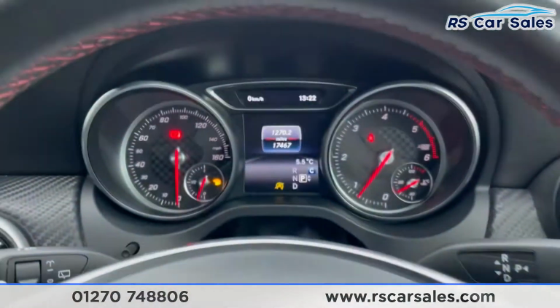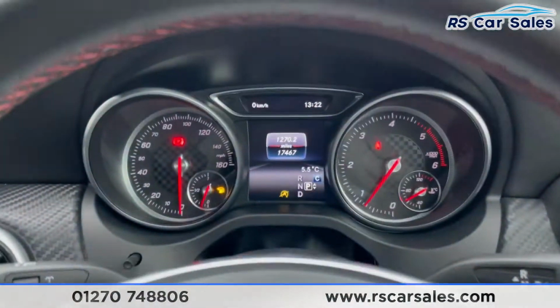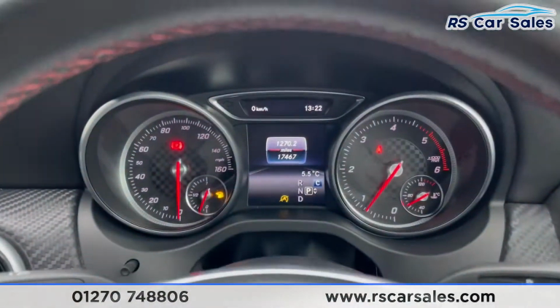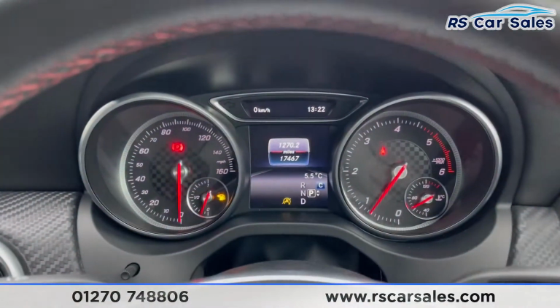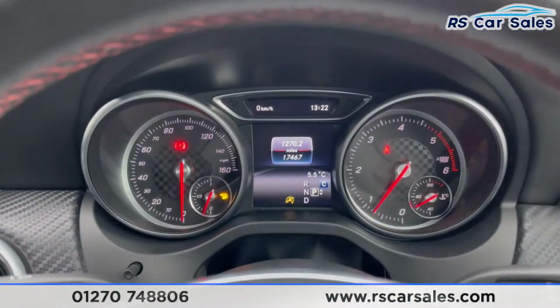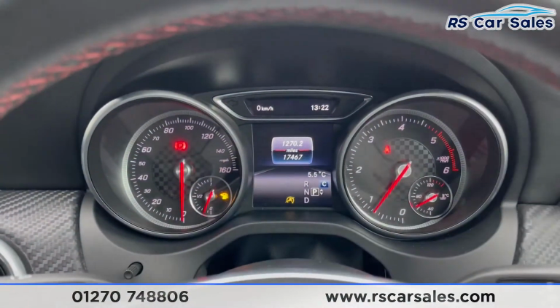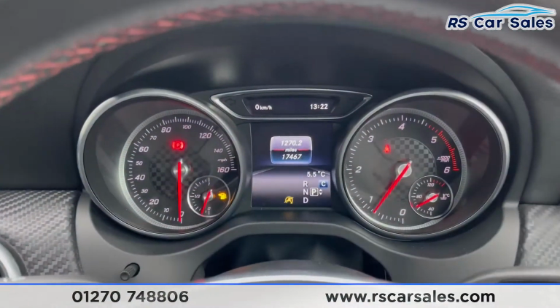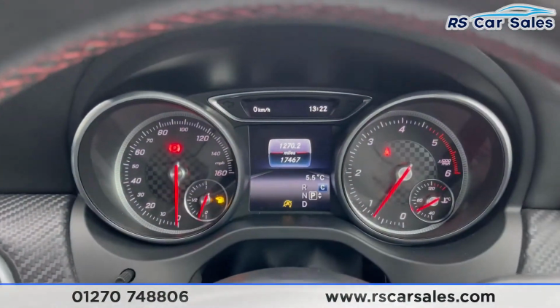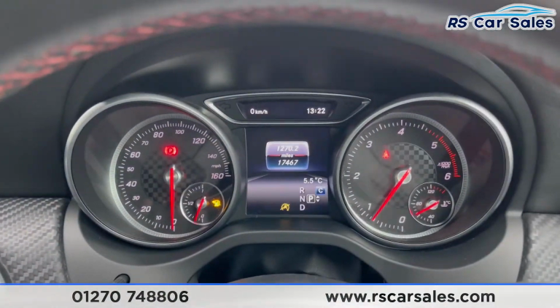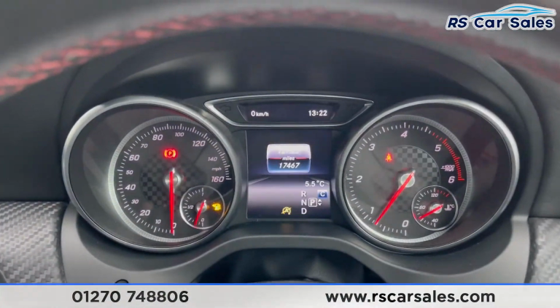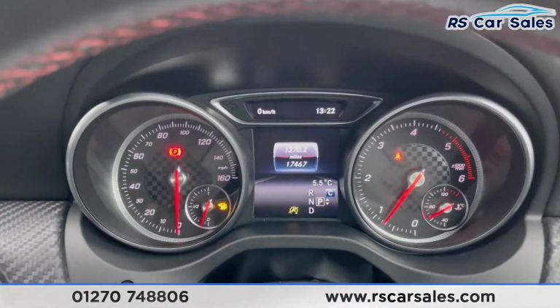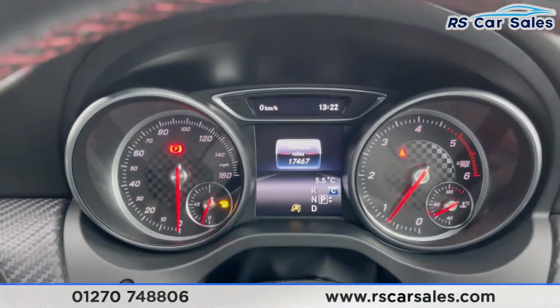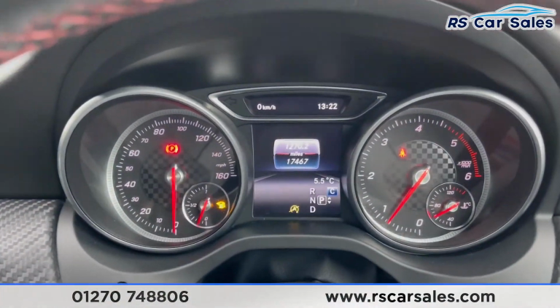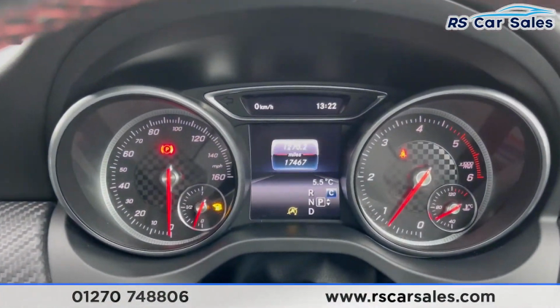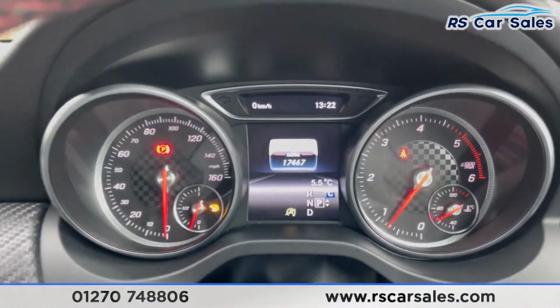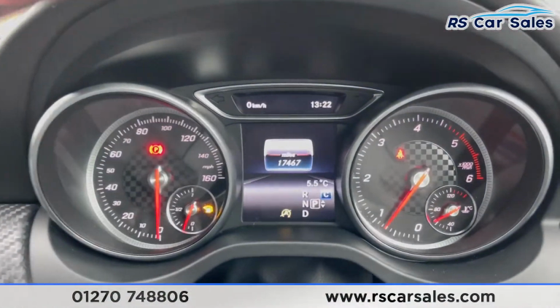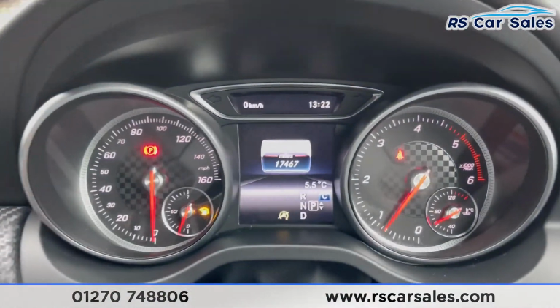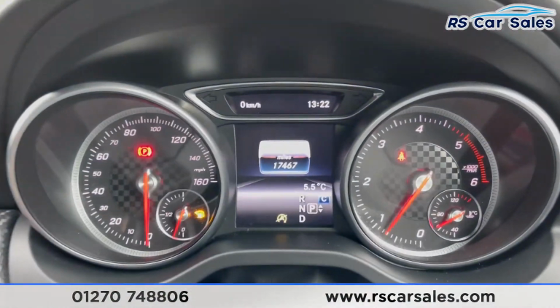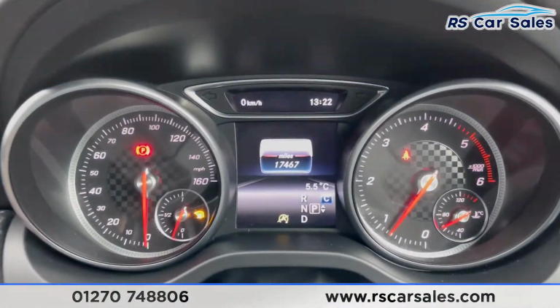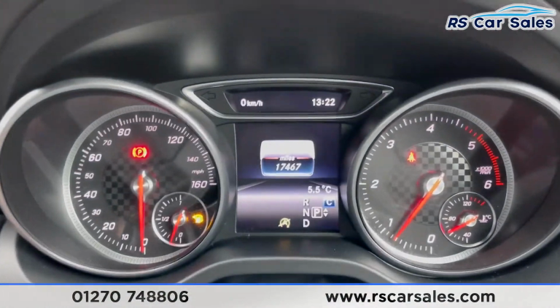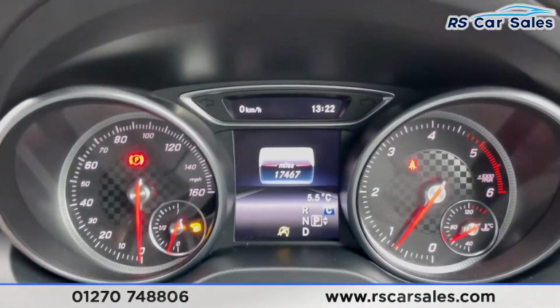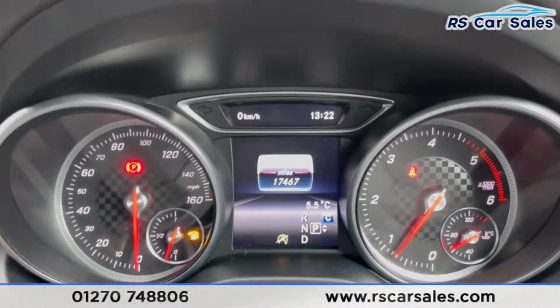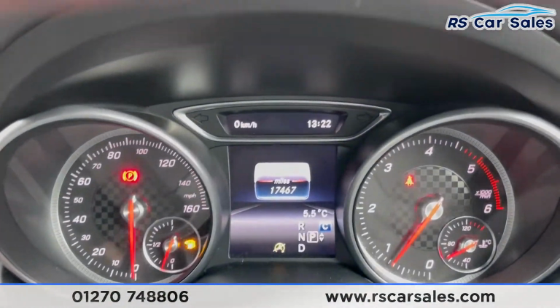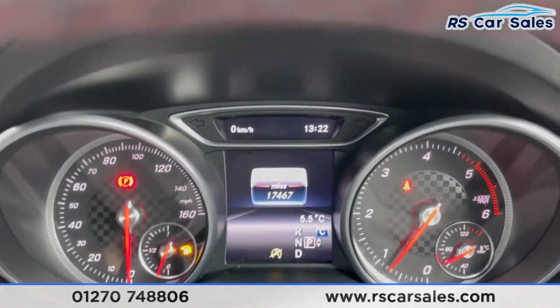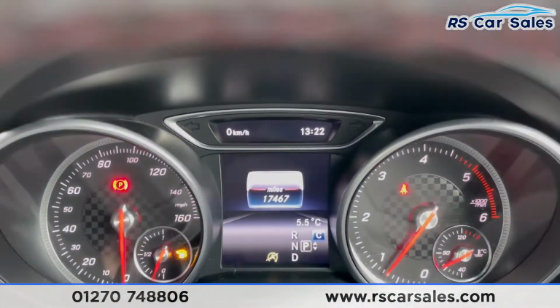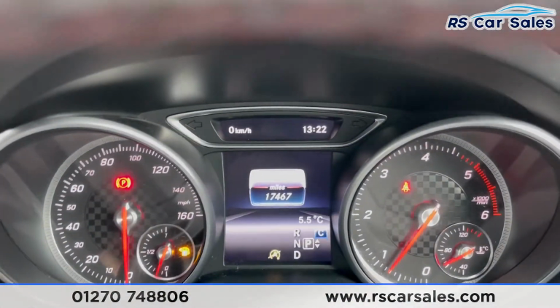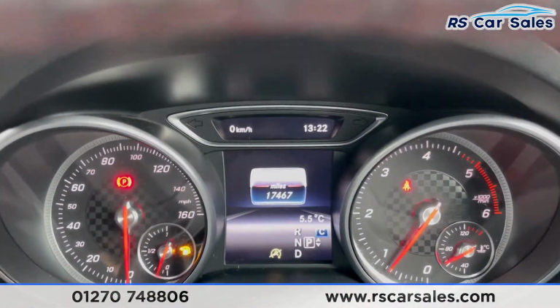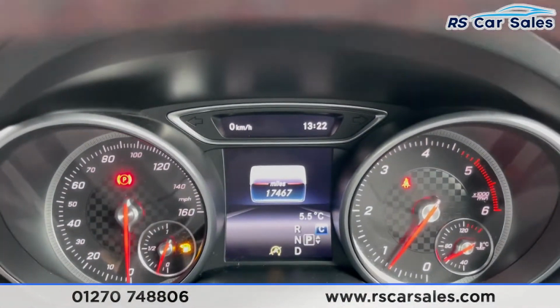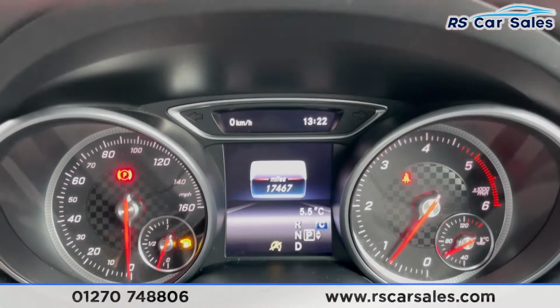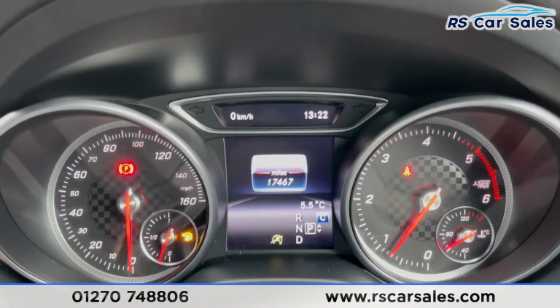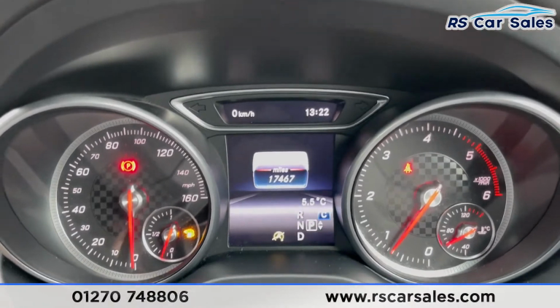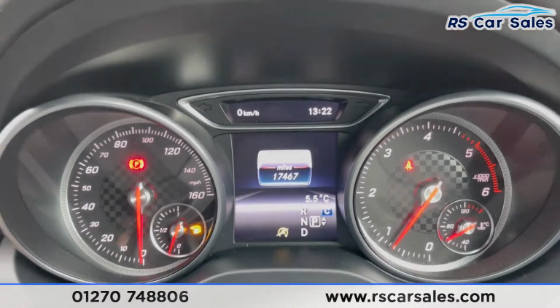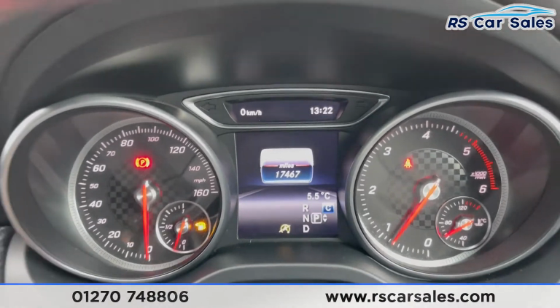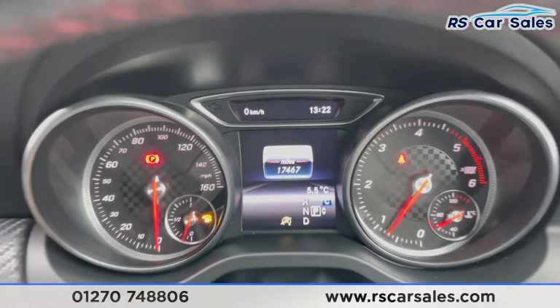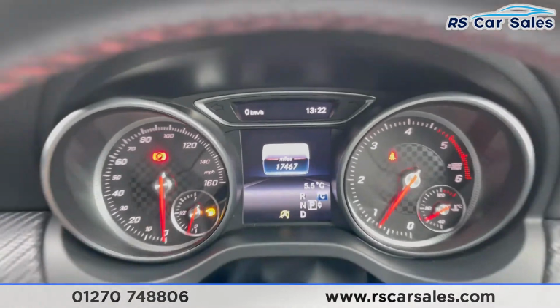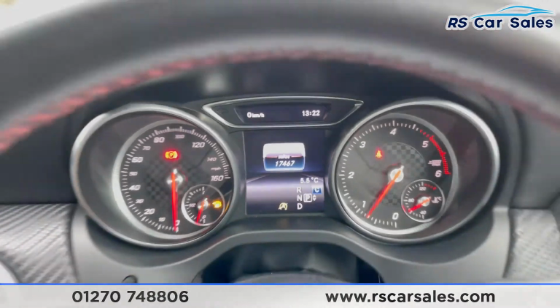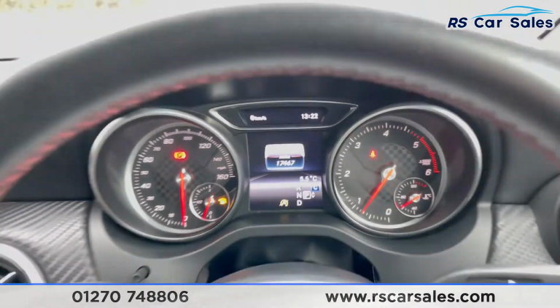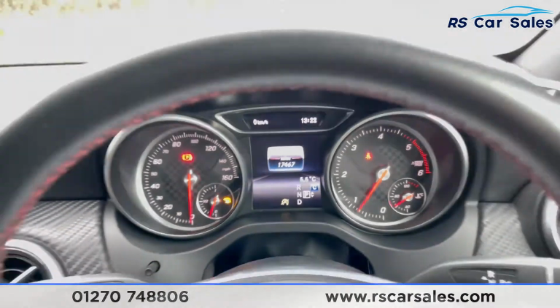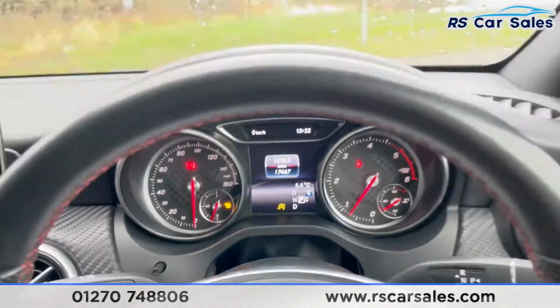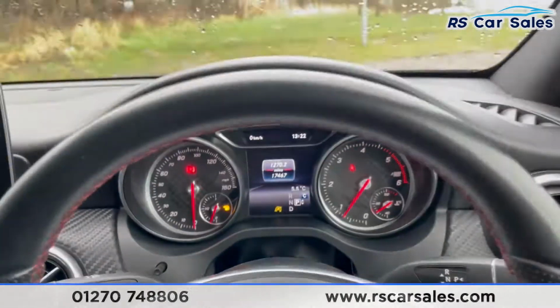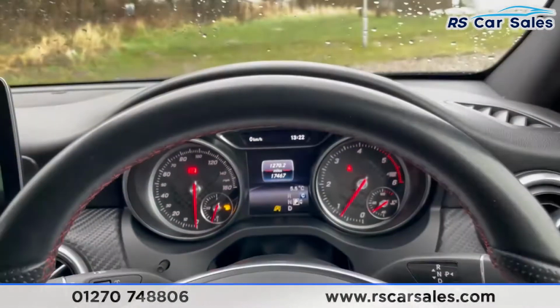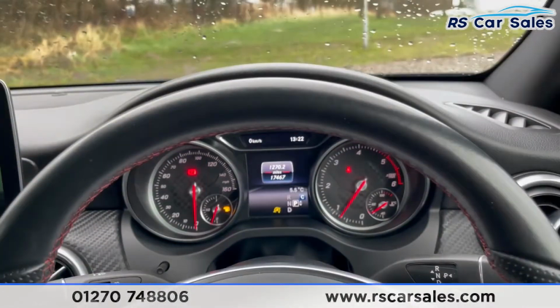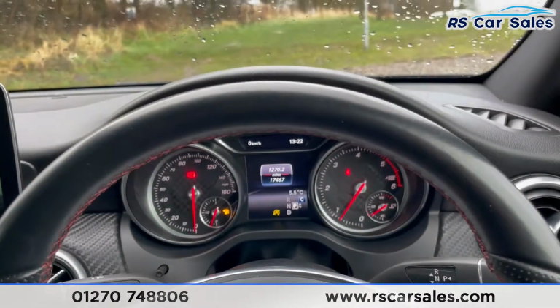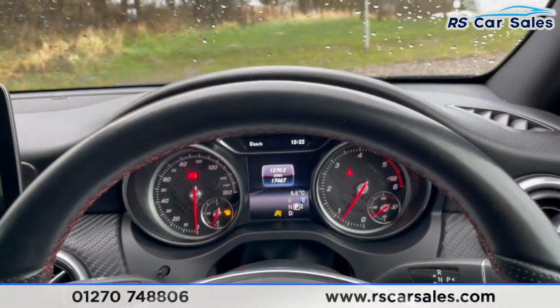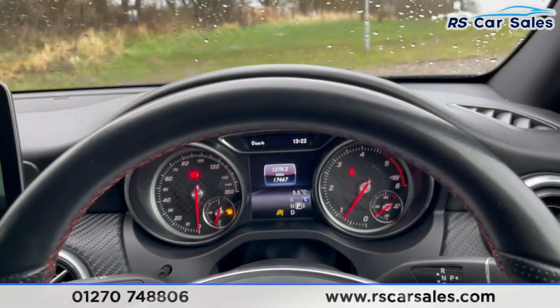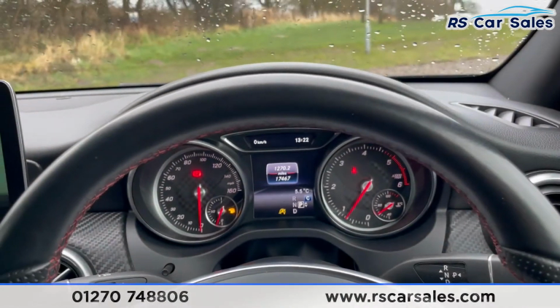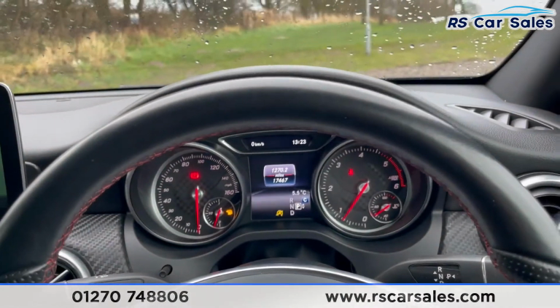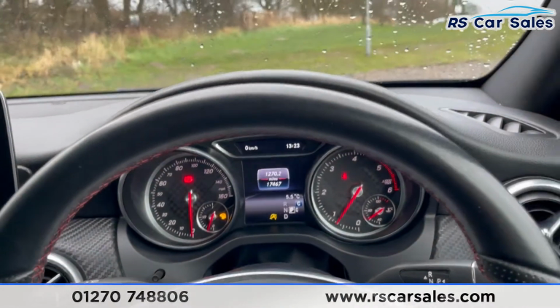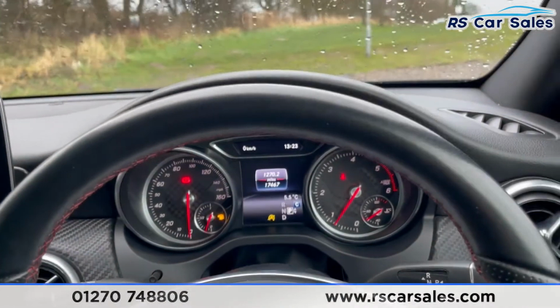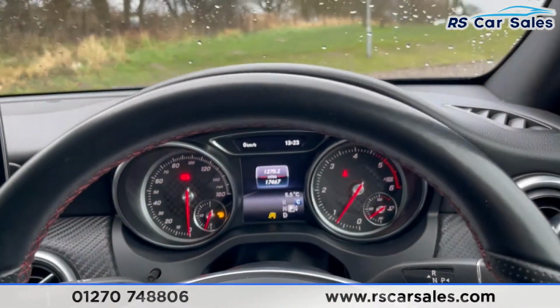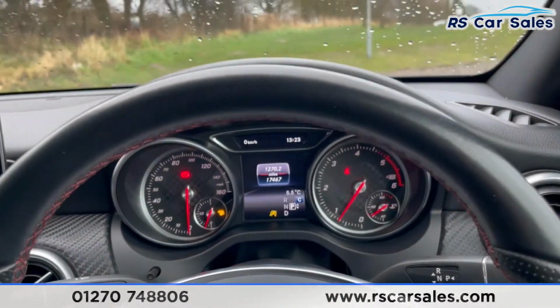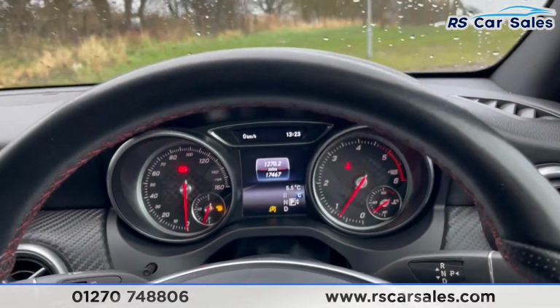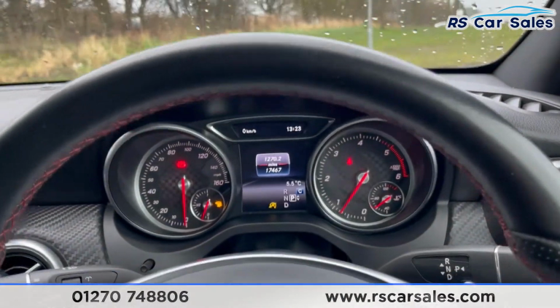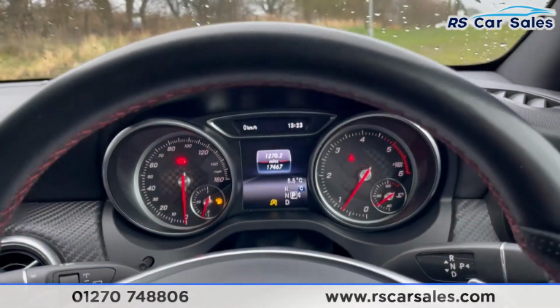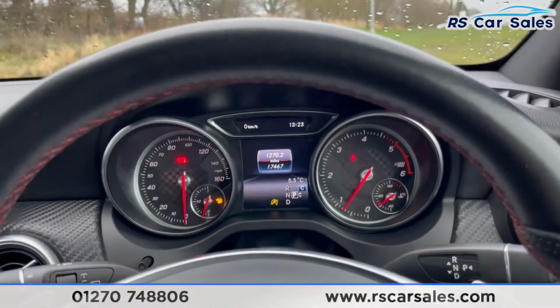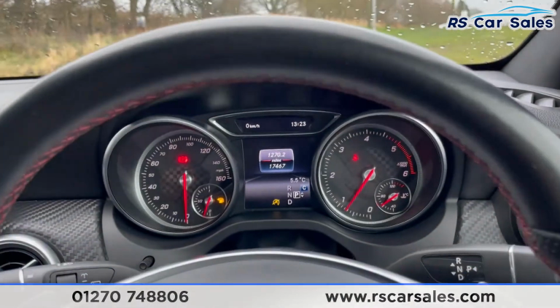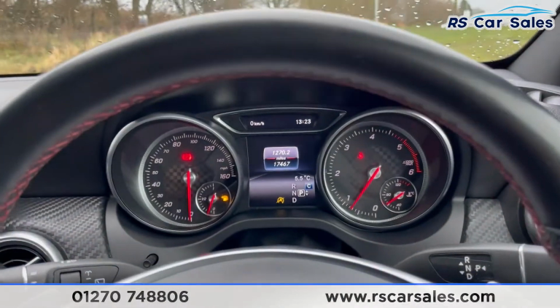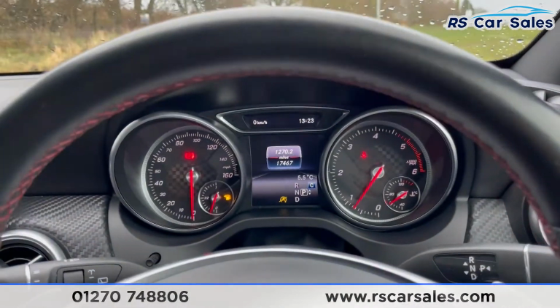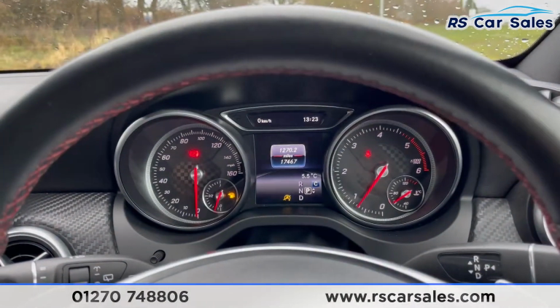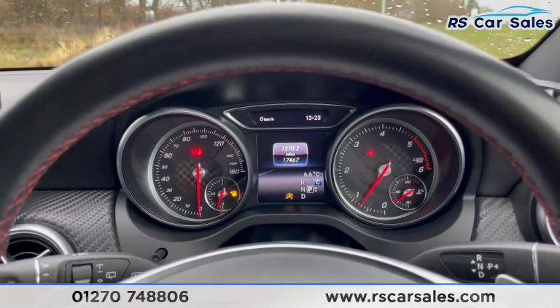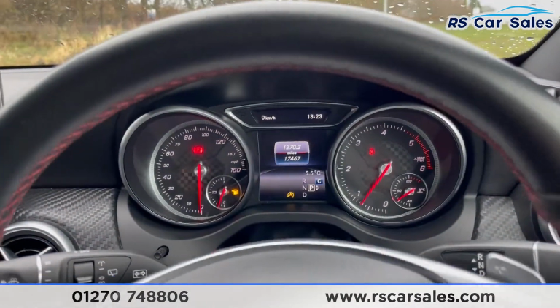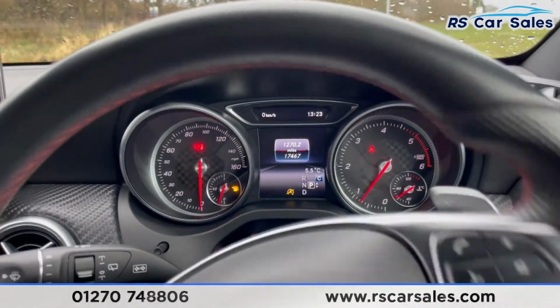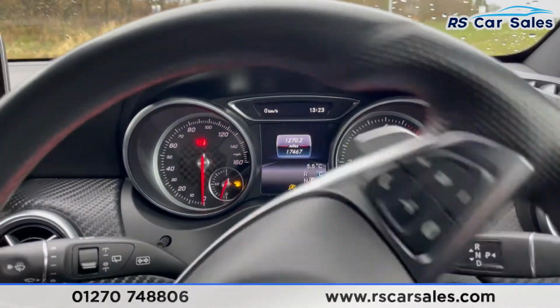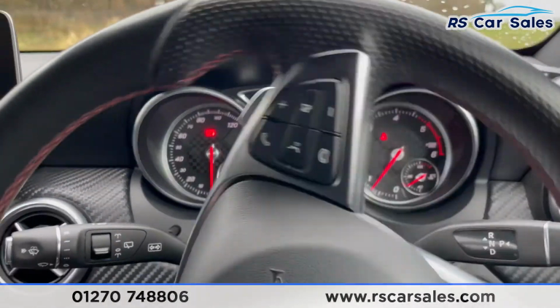This vehicle has done just over seventeen thousand four hundred and sixty miles and it's free from any warning lights on the dashboard.